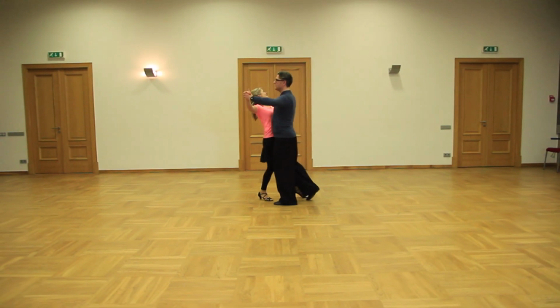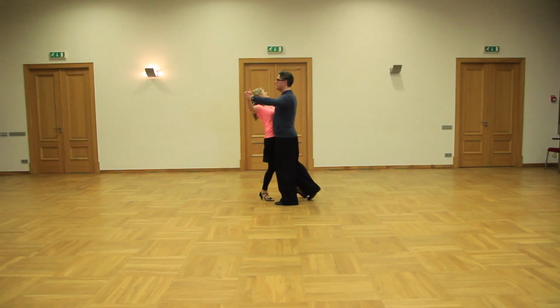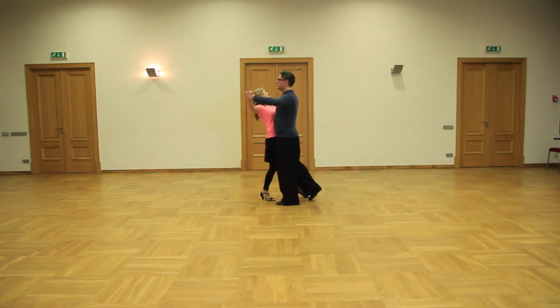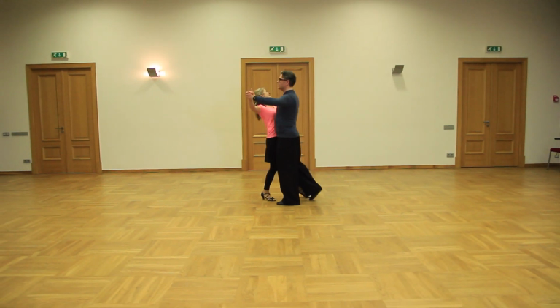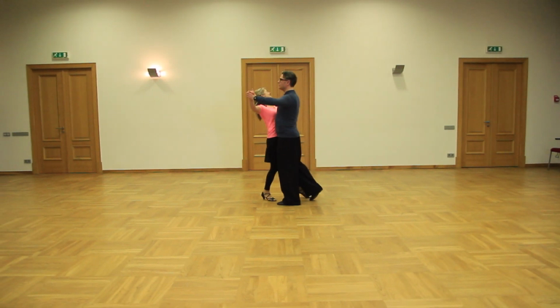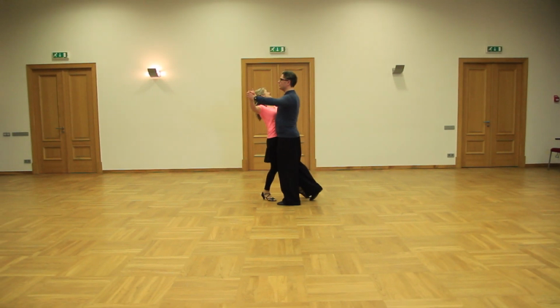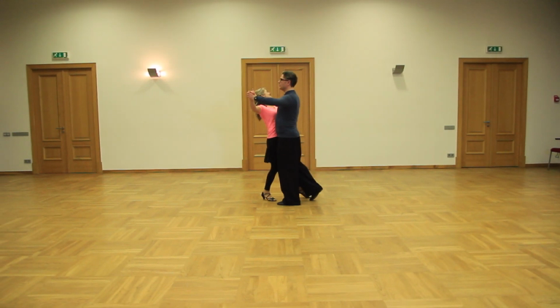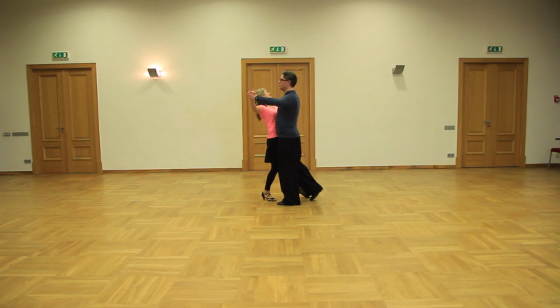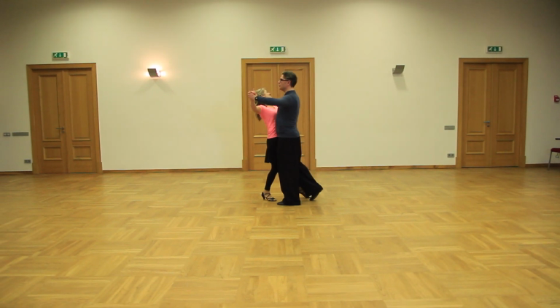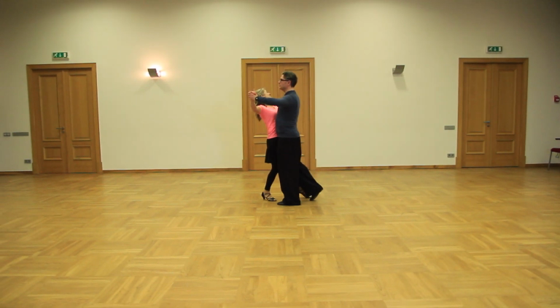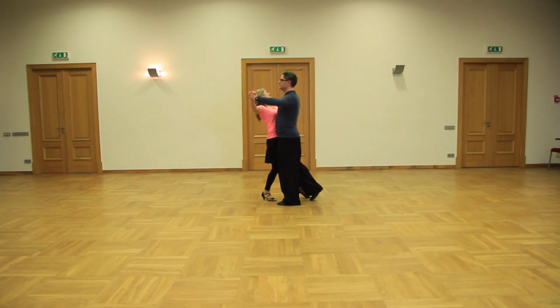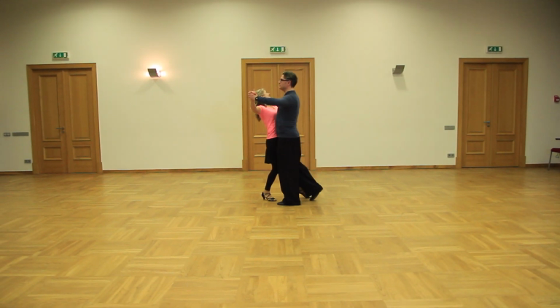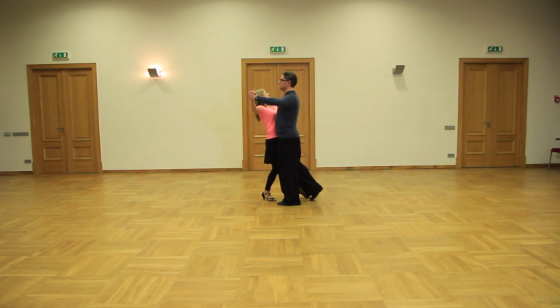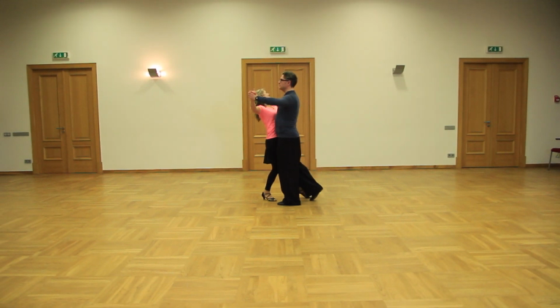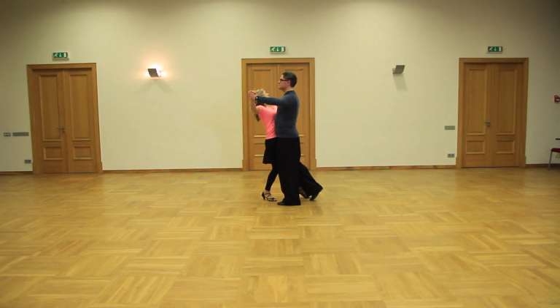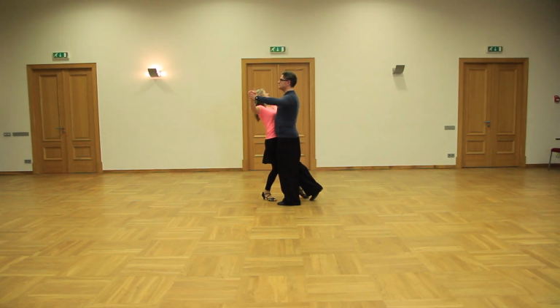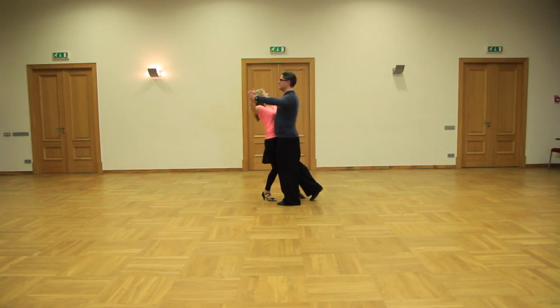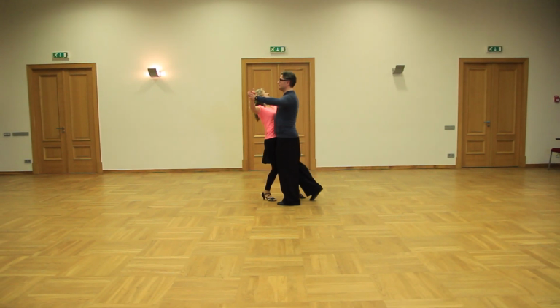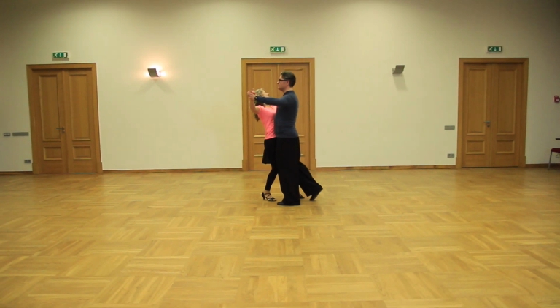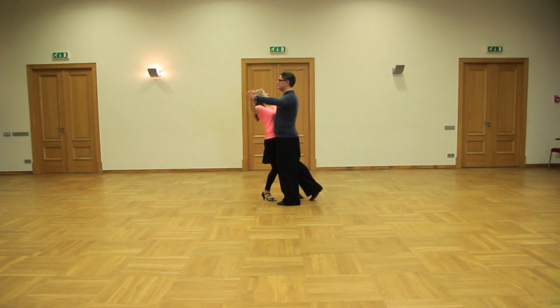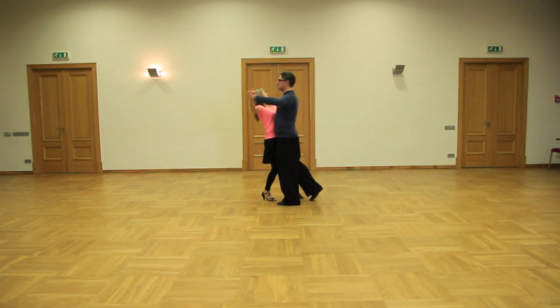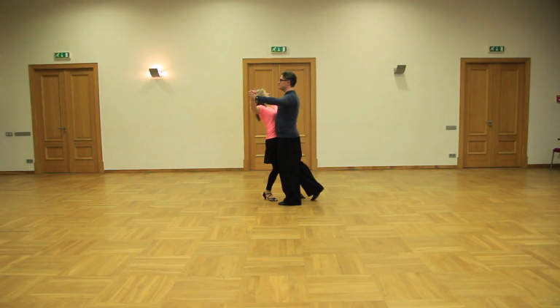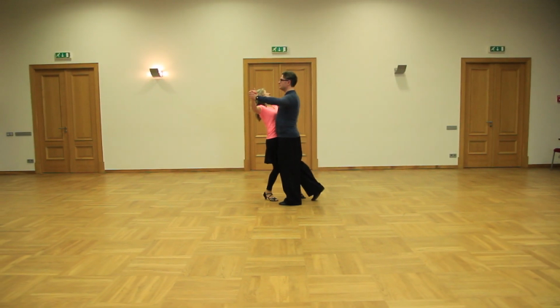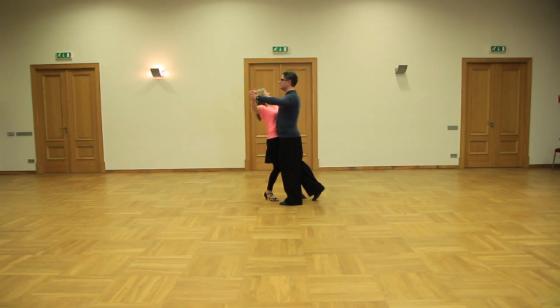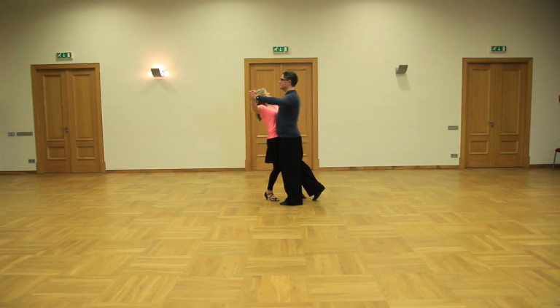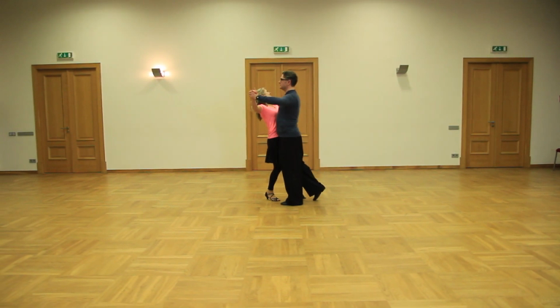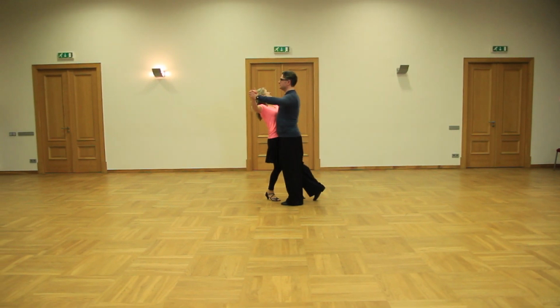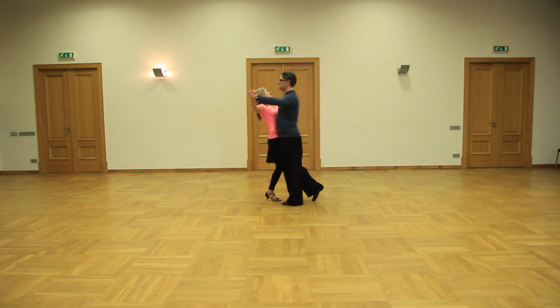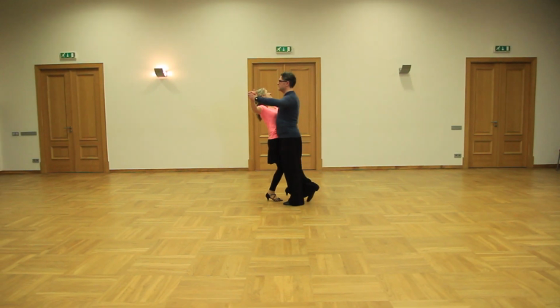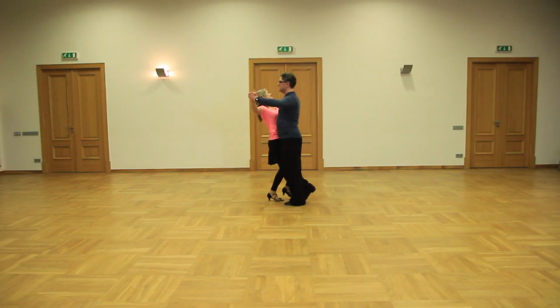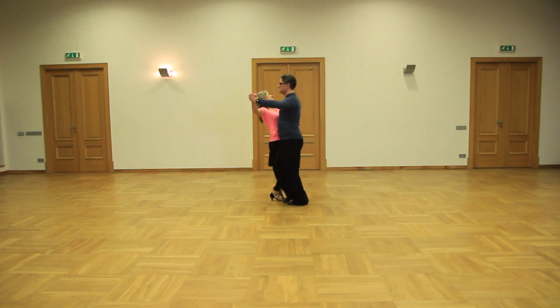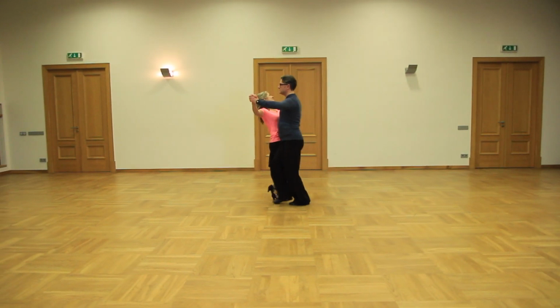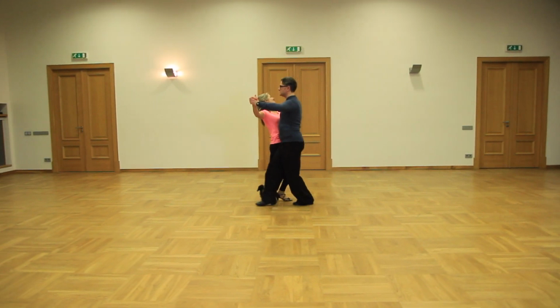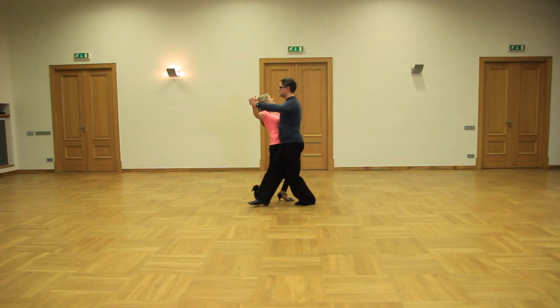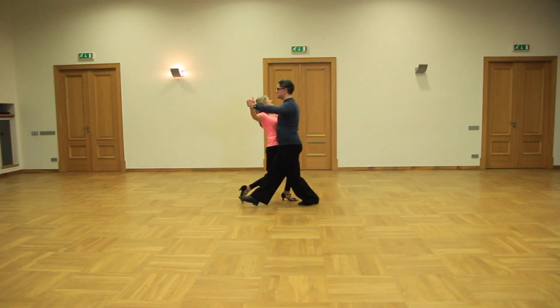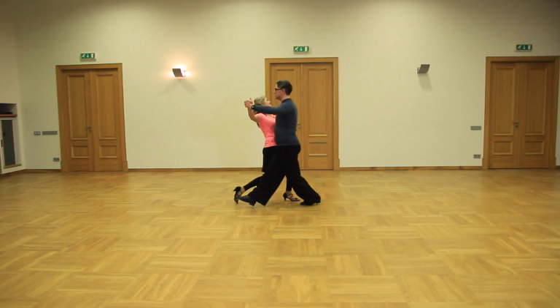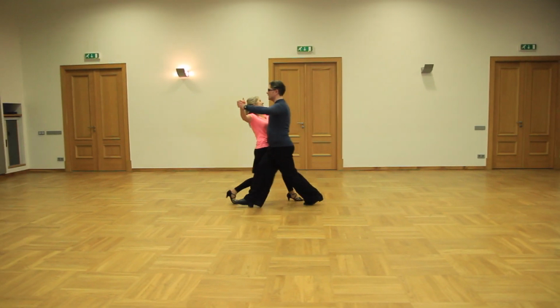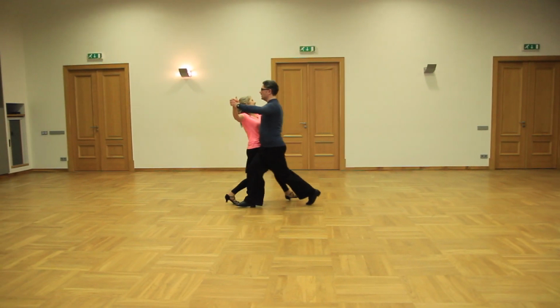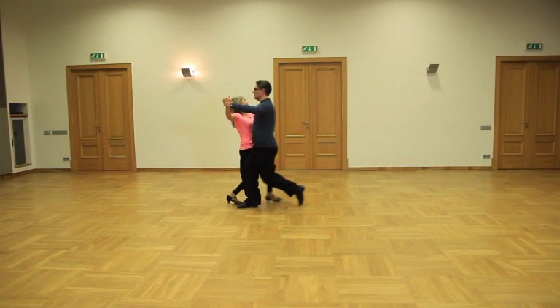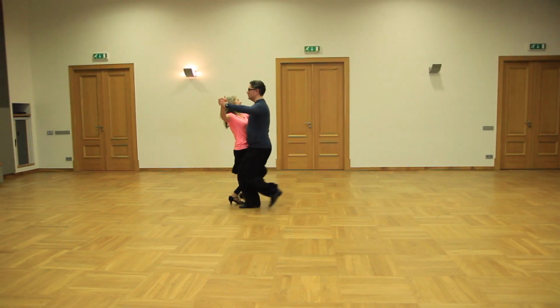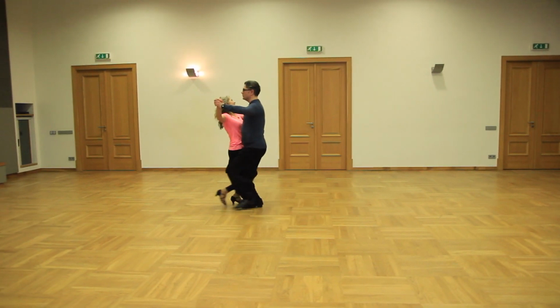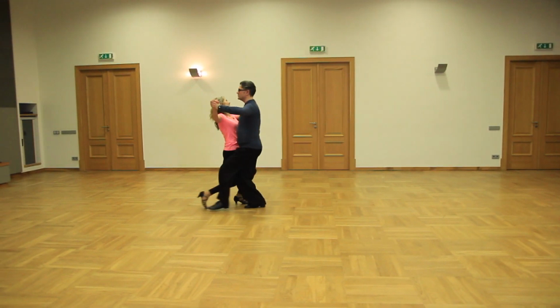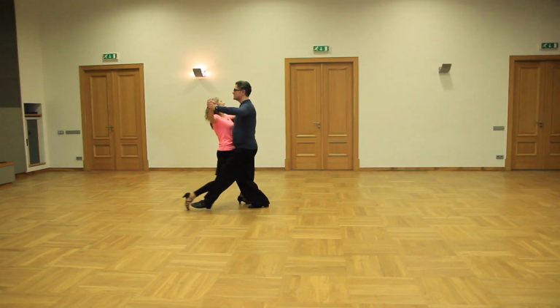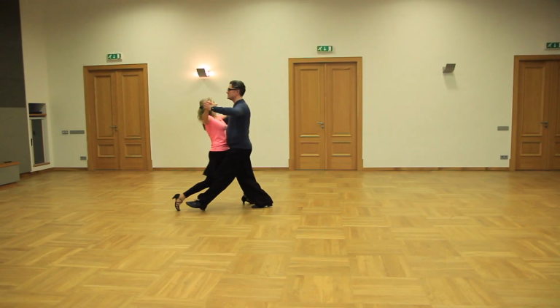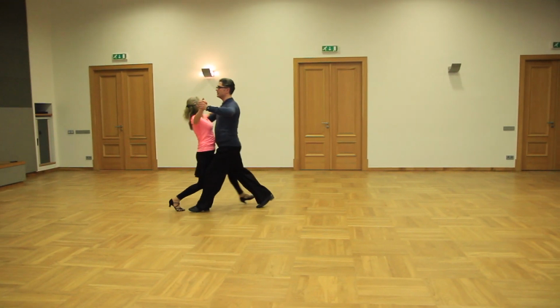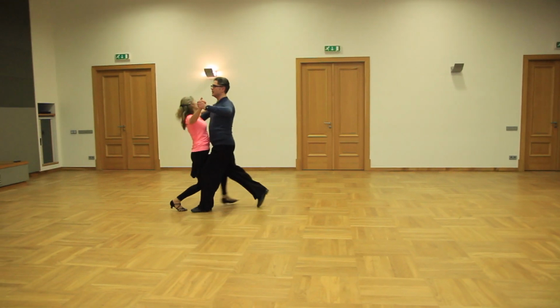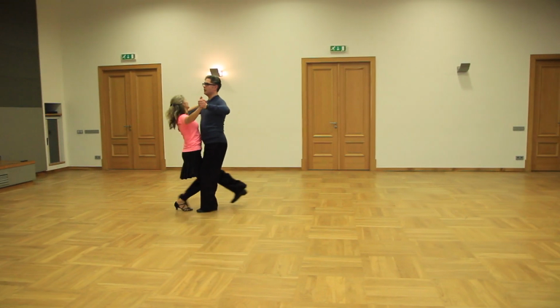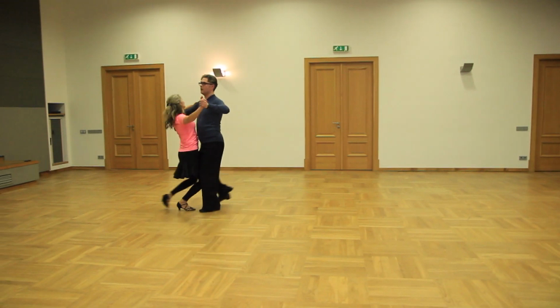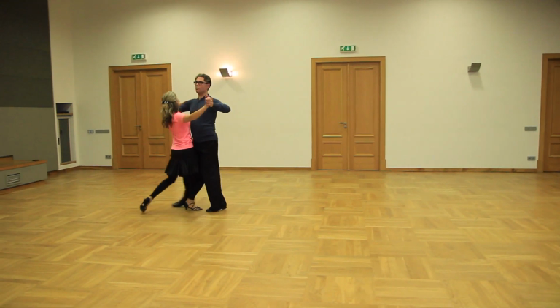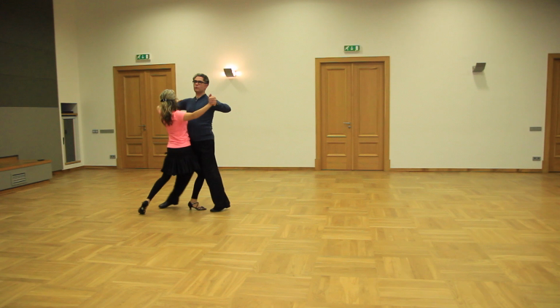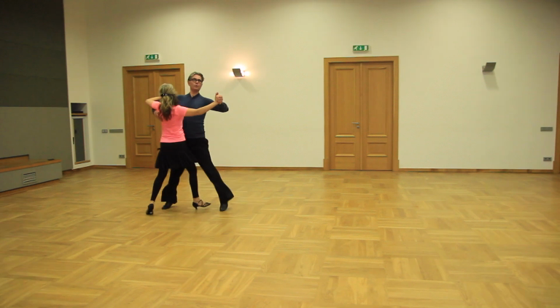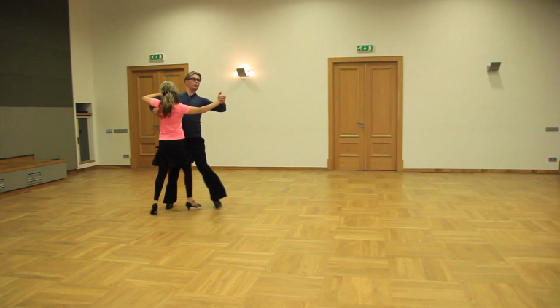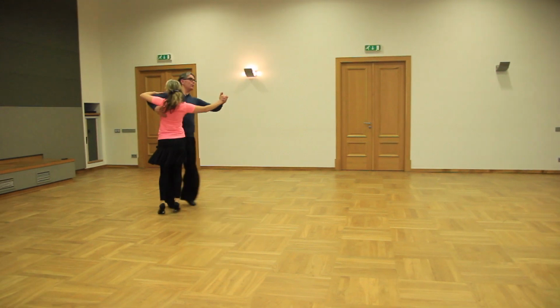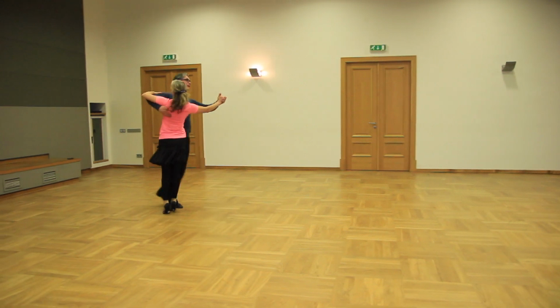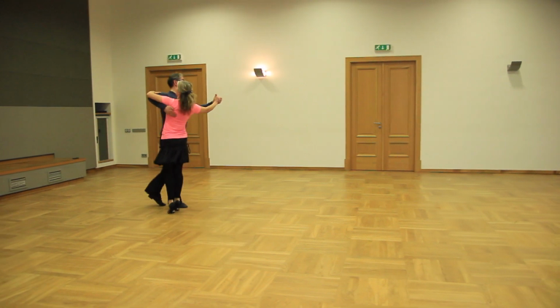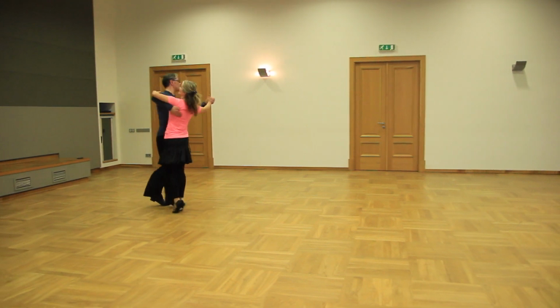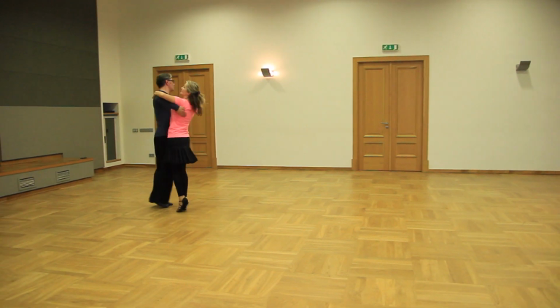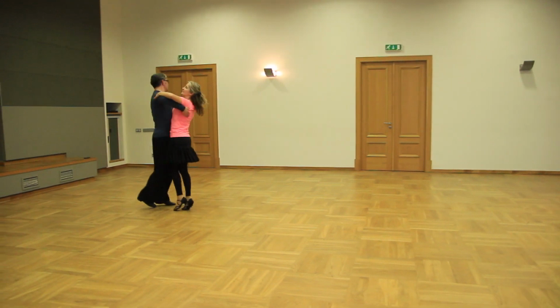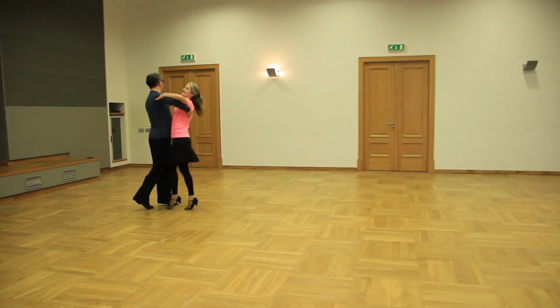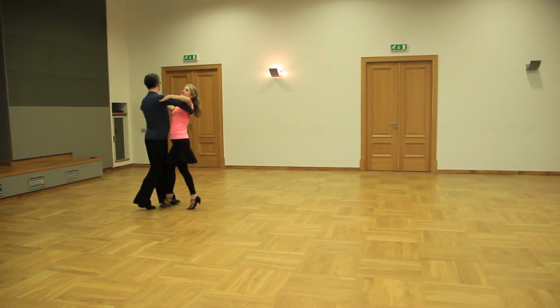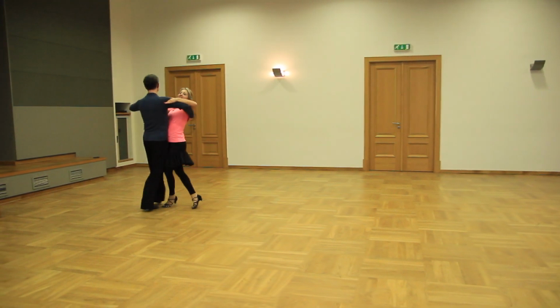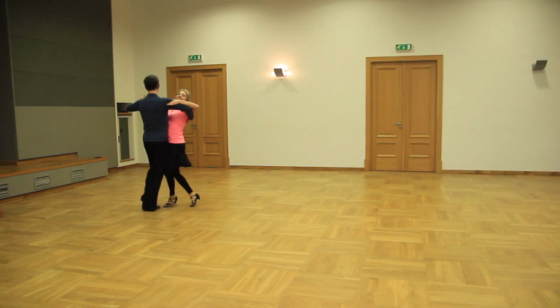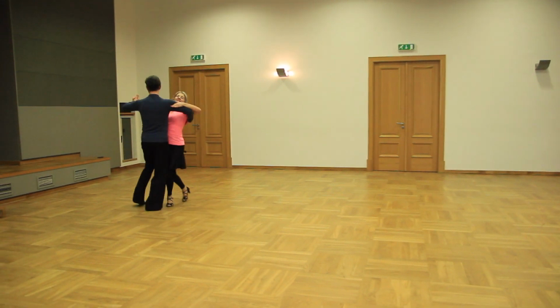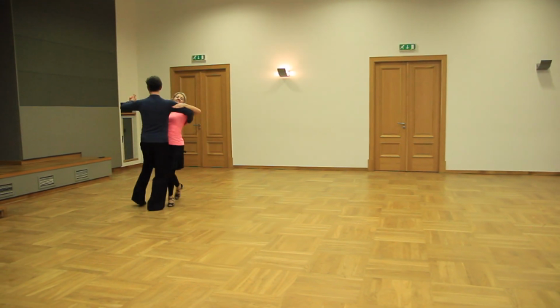Quick open reverse and reverse pivot. Timing: slow, slow, quick, quick, slow.